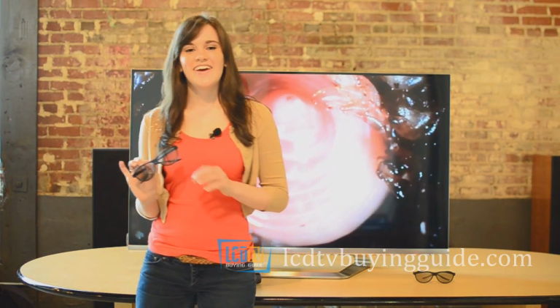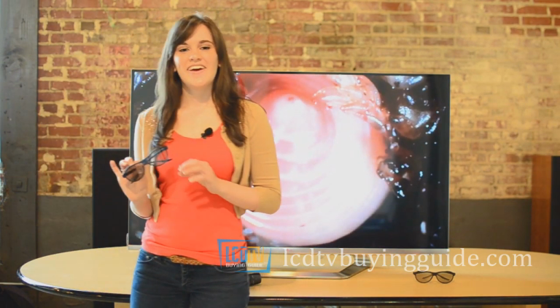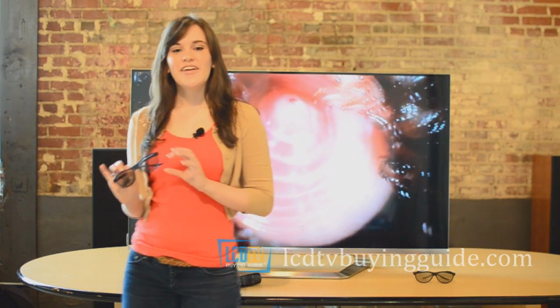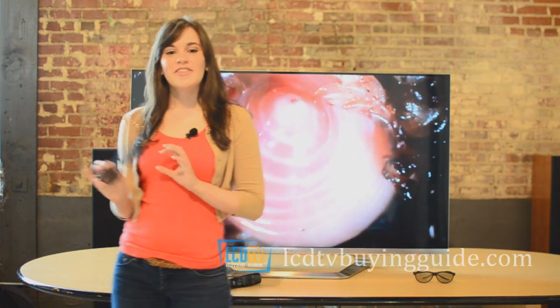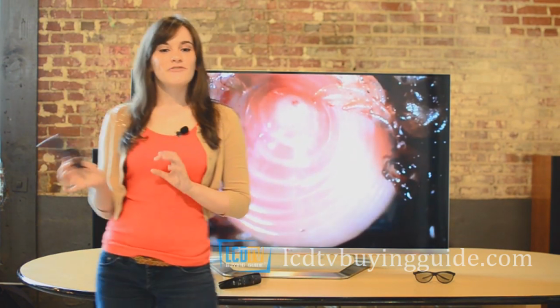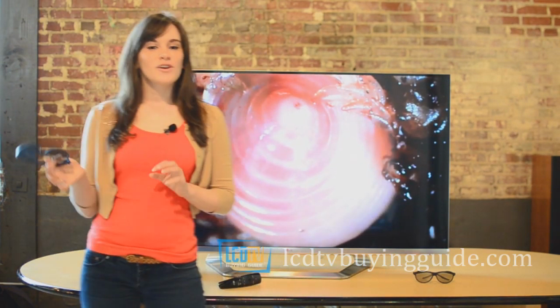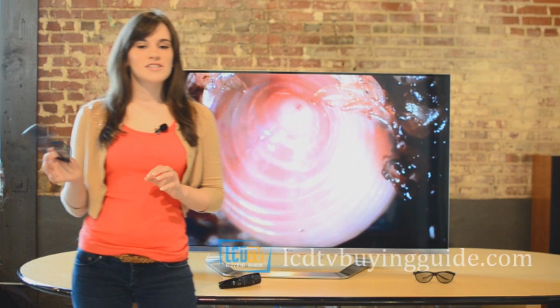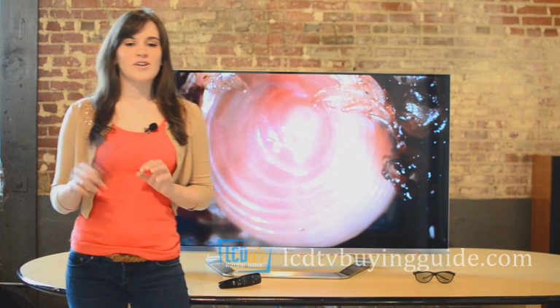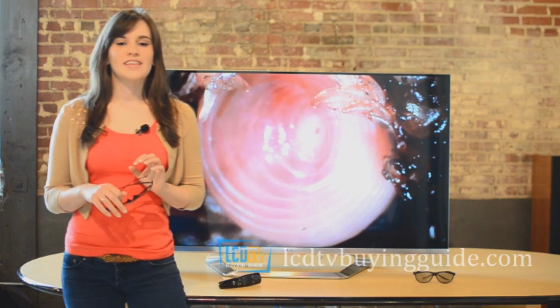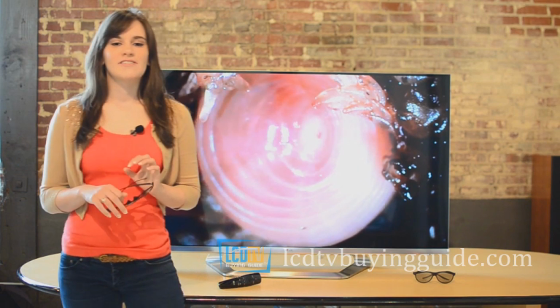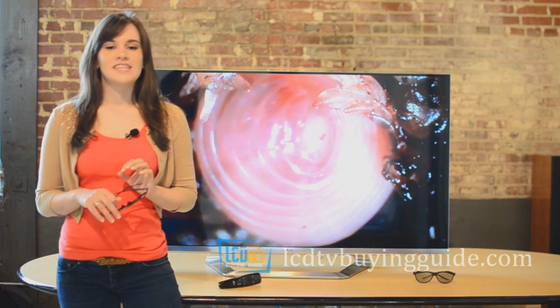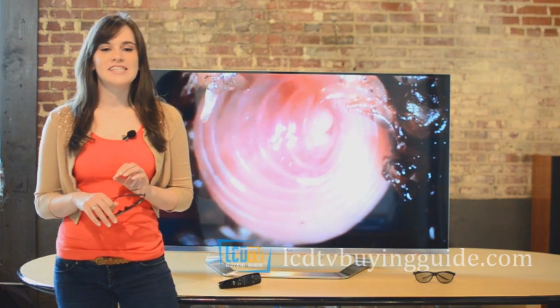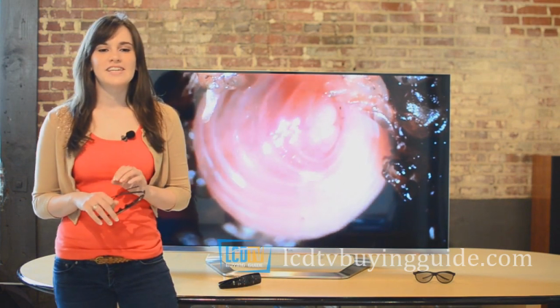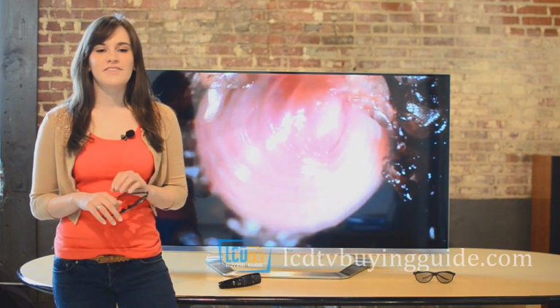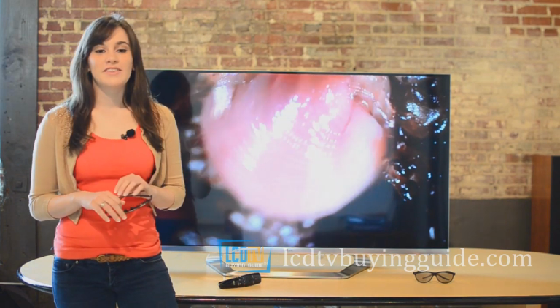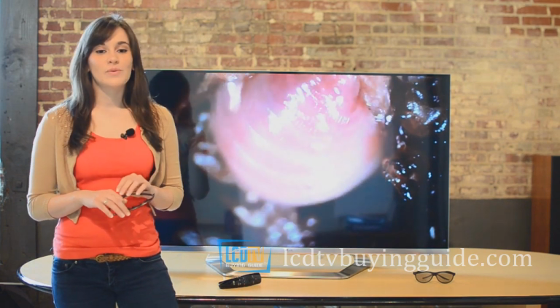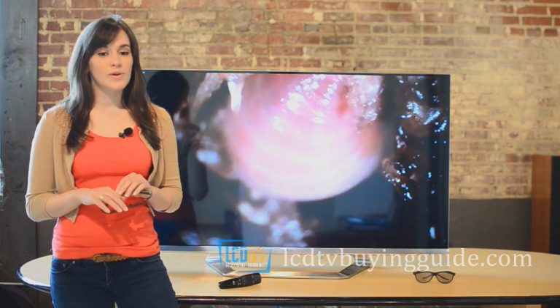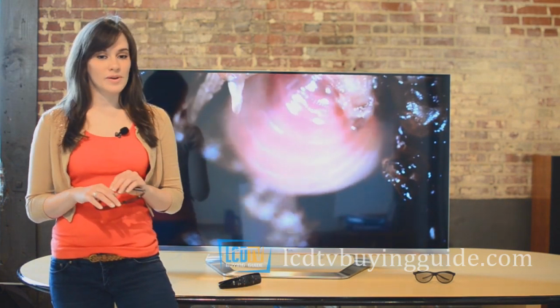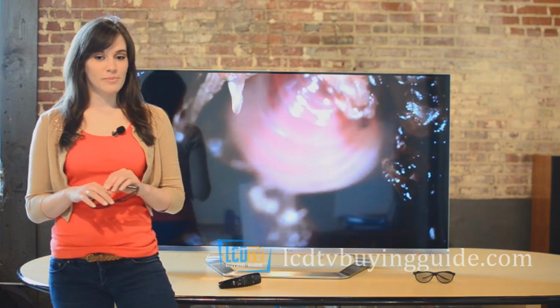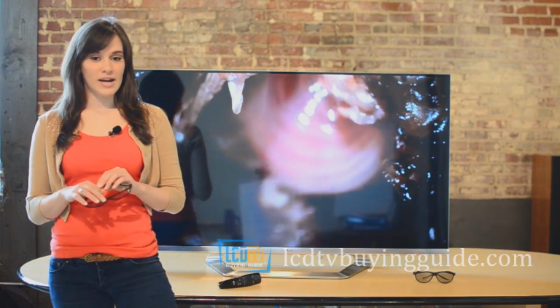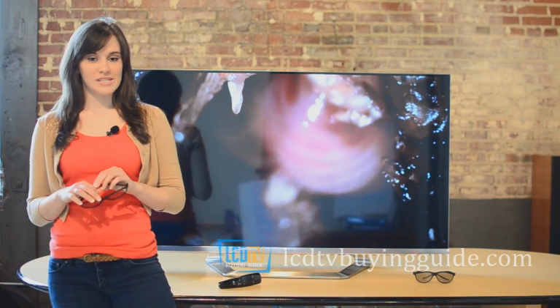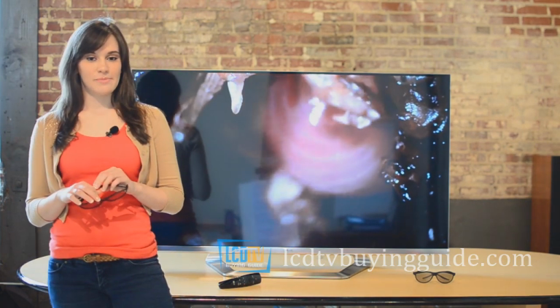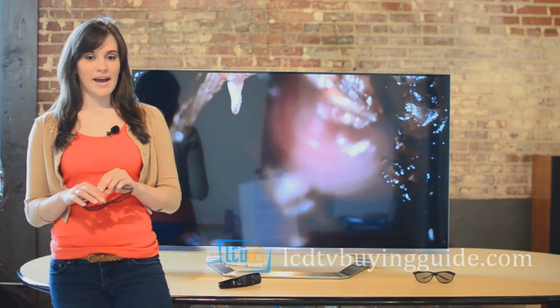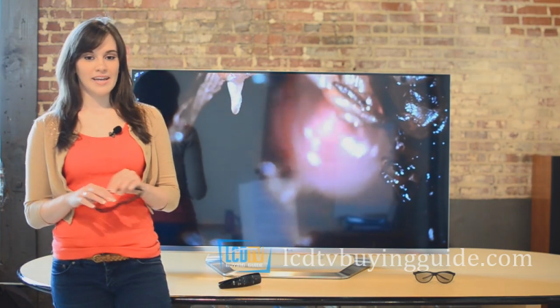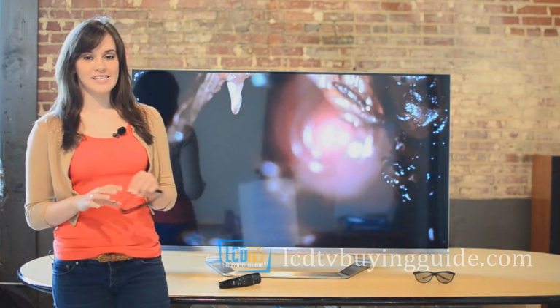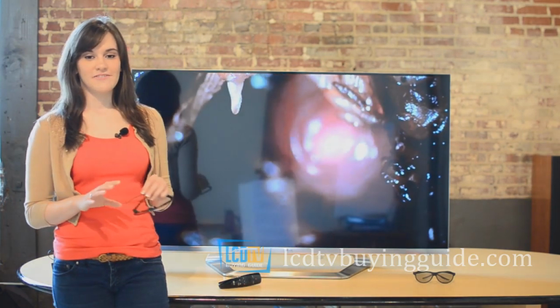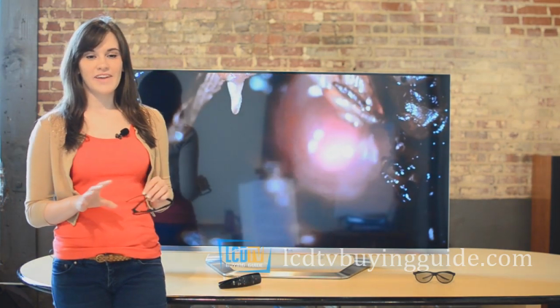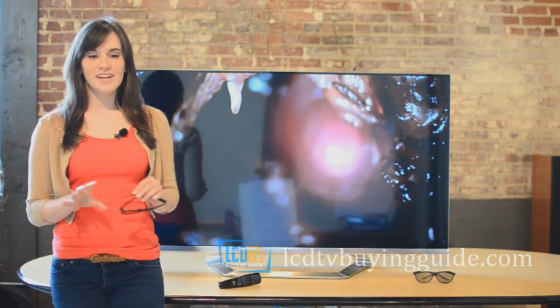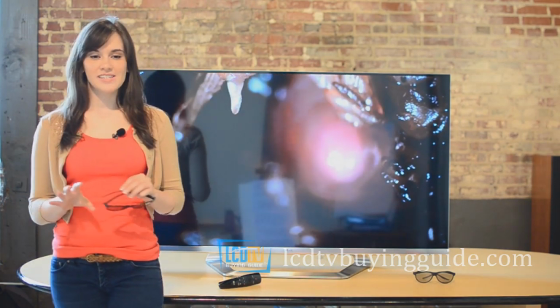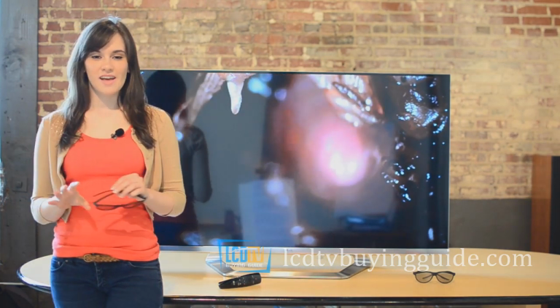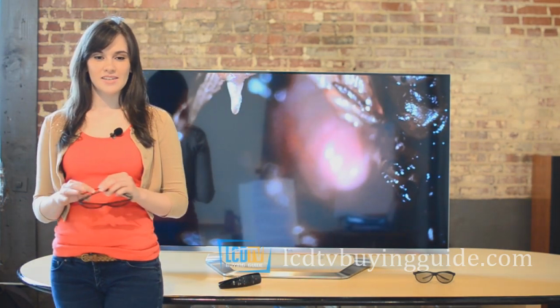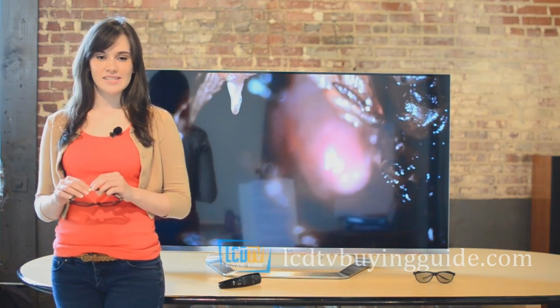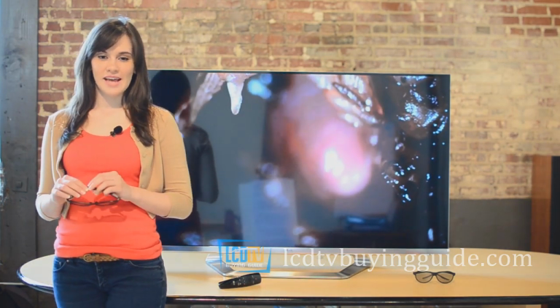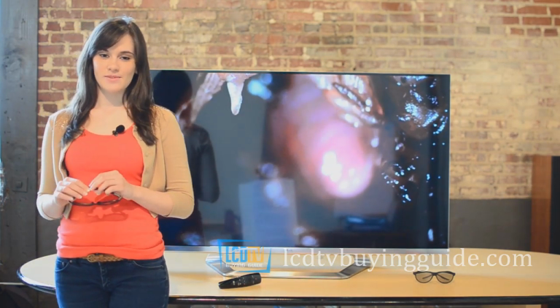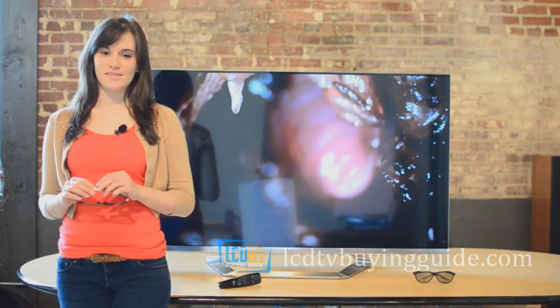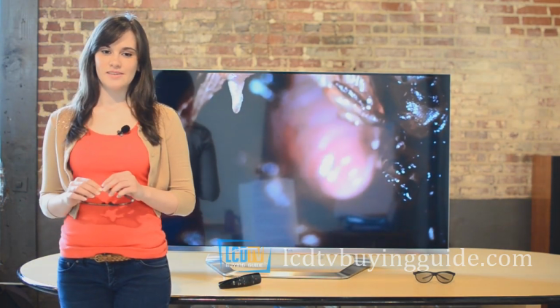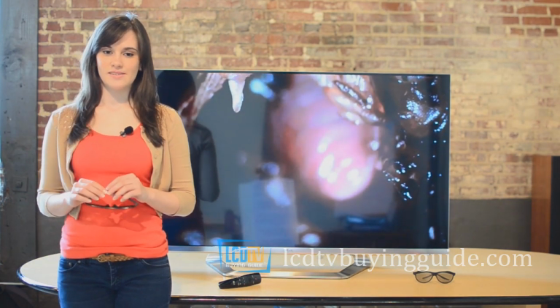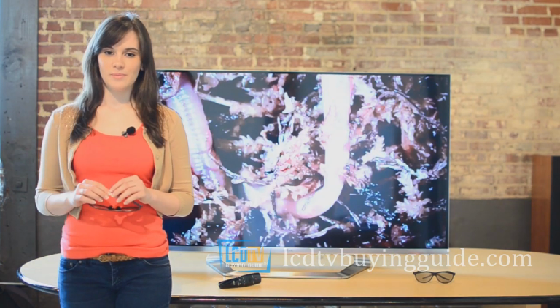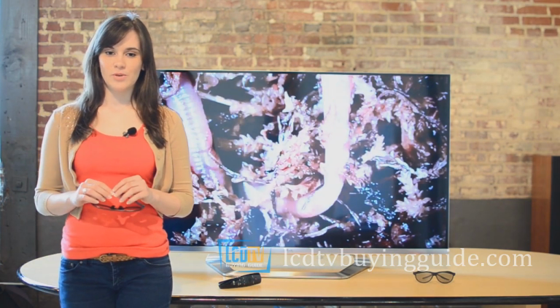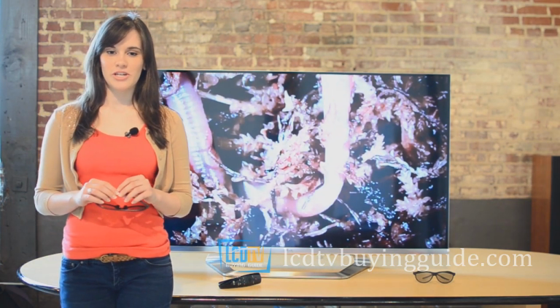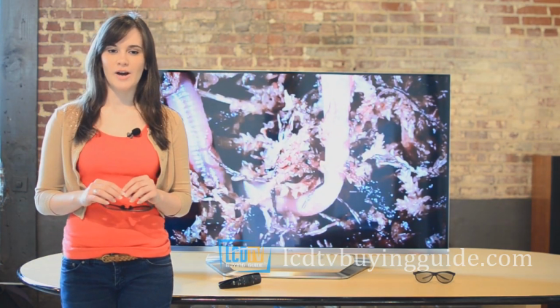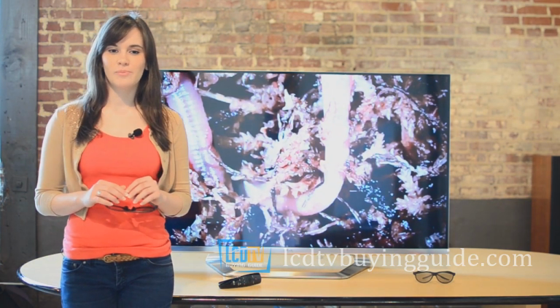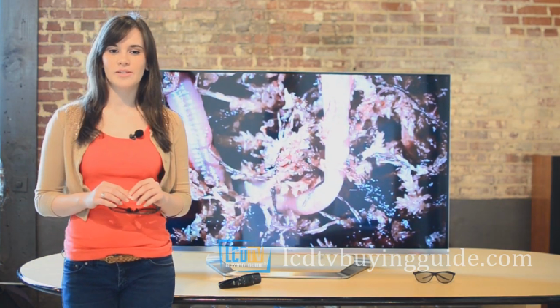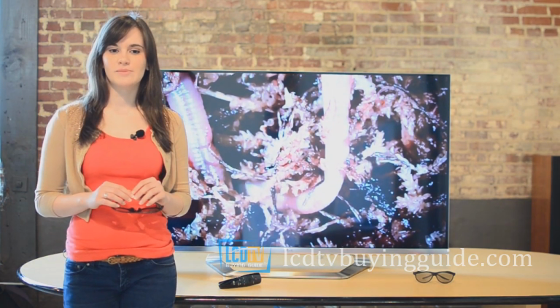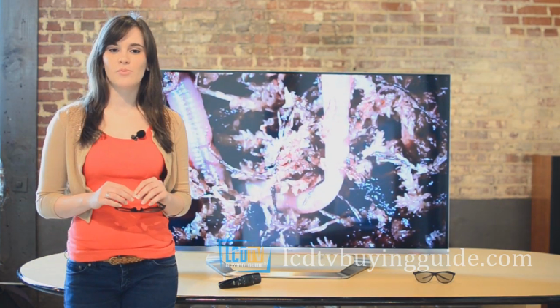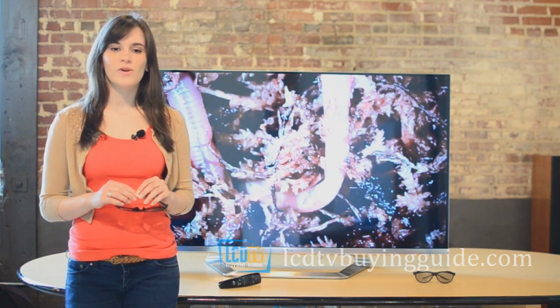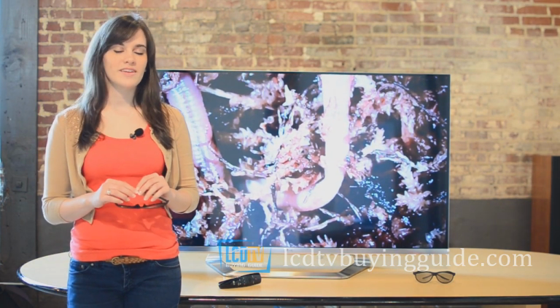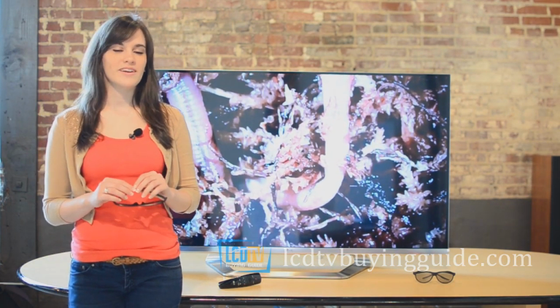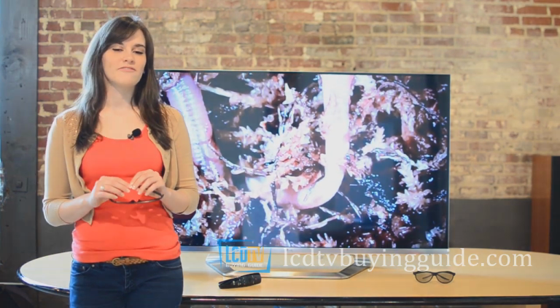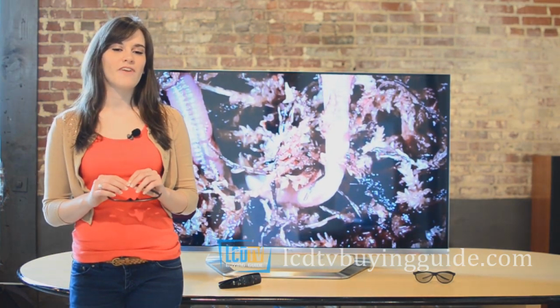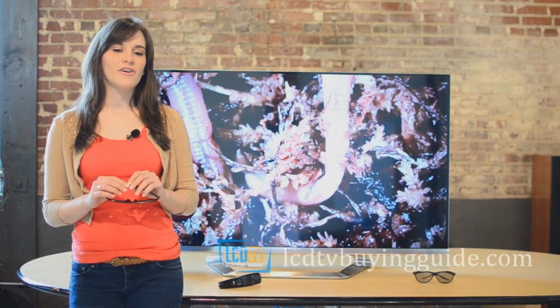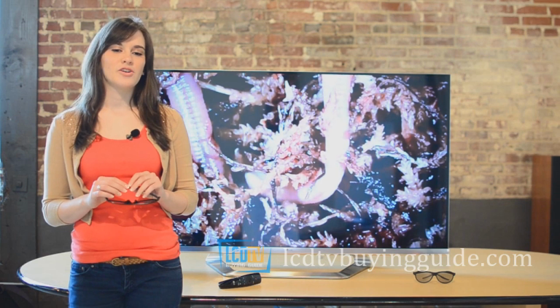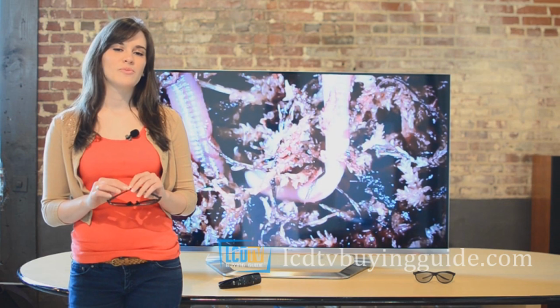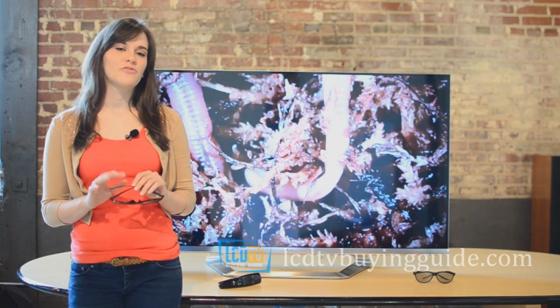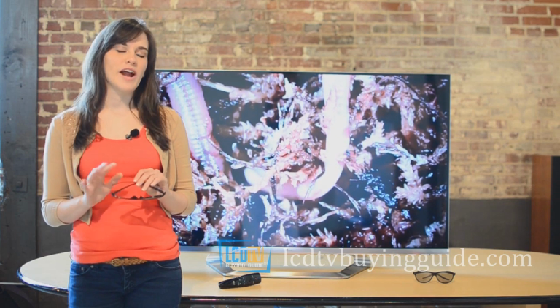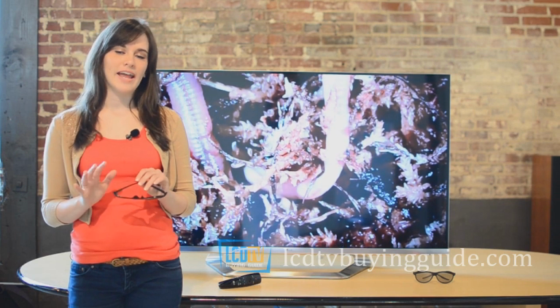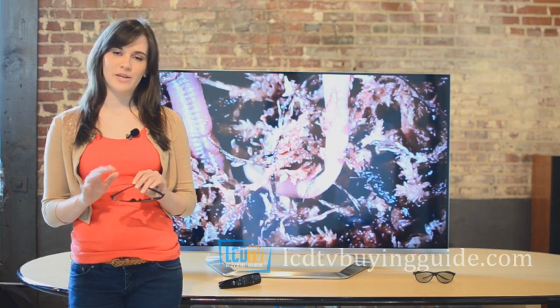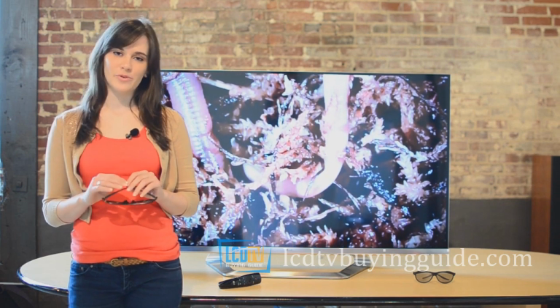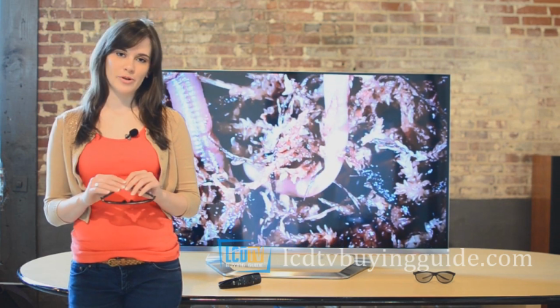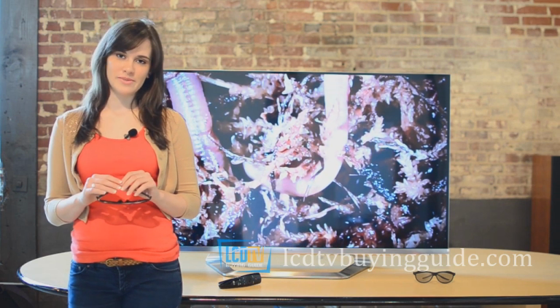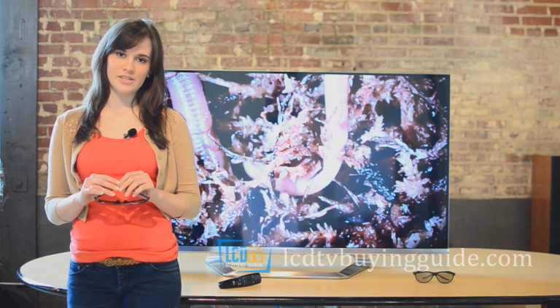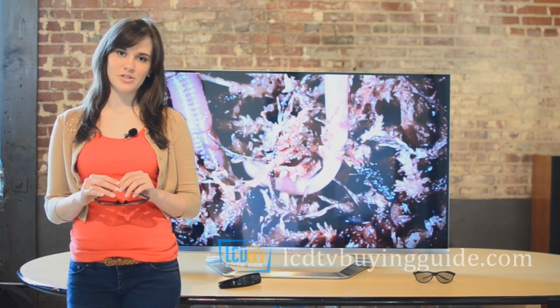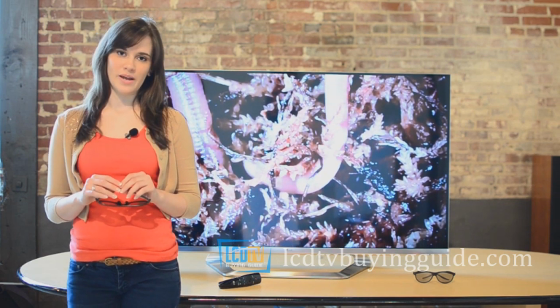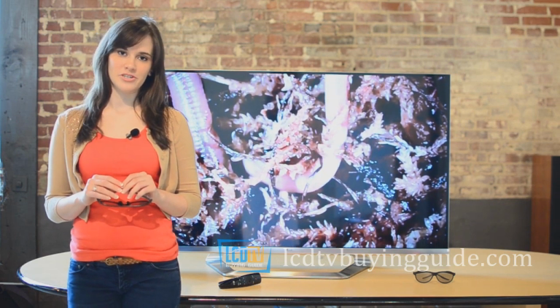The fourth strength of this TV that we were impressed by is the very solid sound system, which outputs more than enough volume for any room situation.